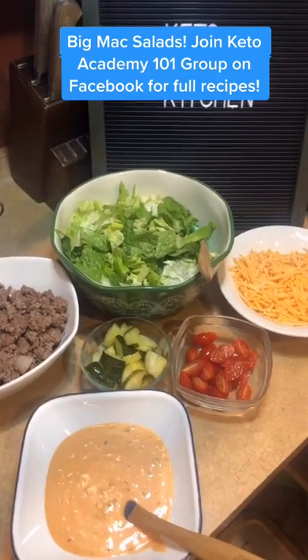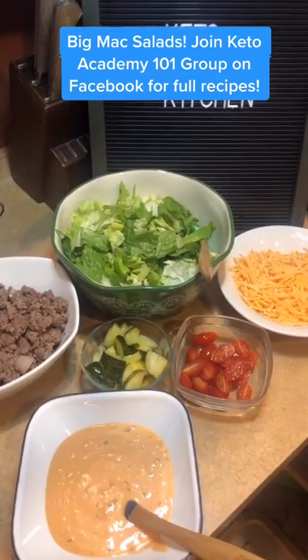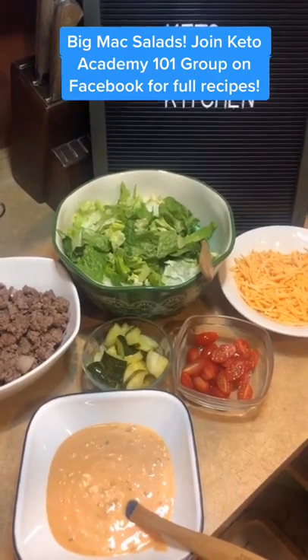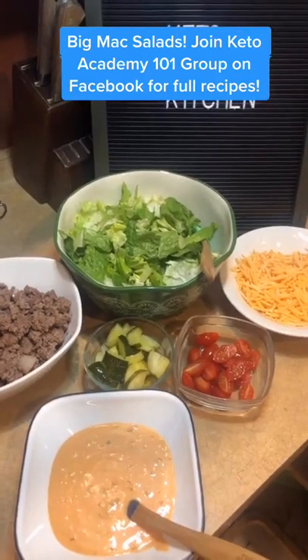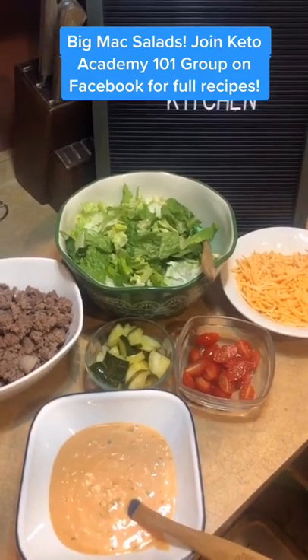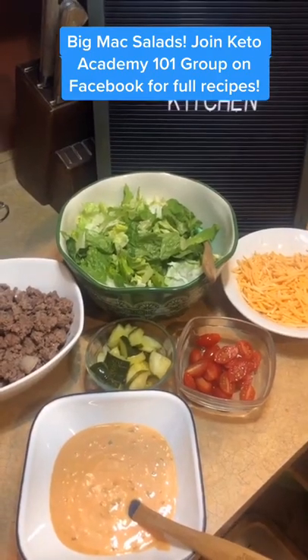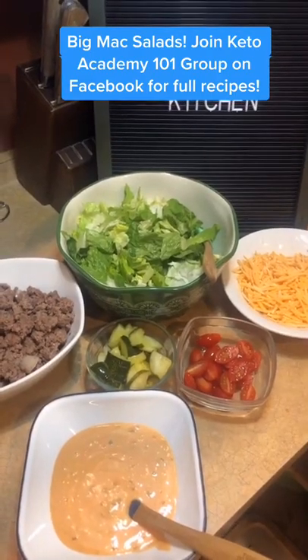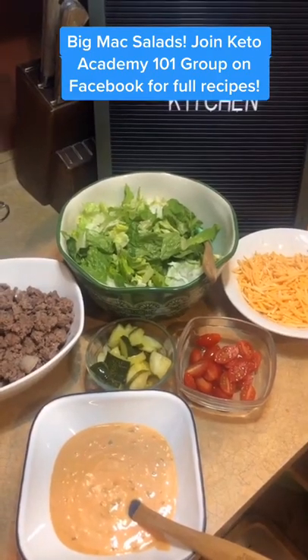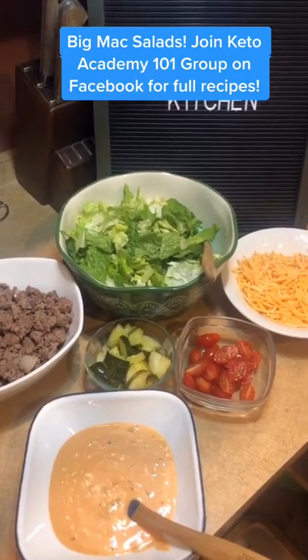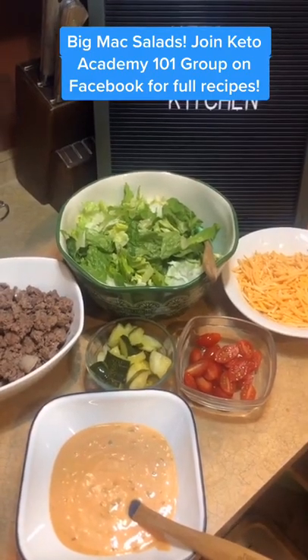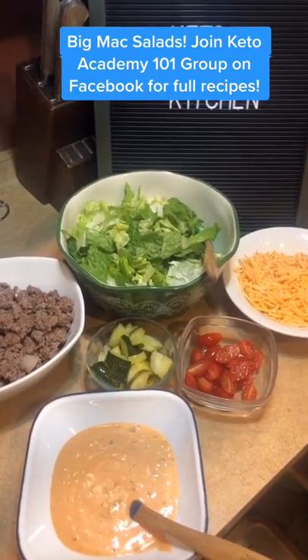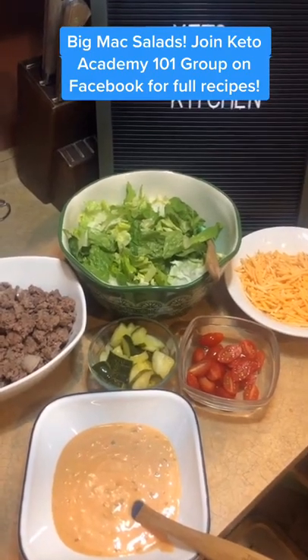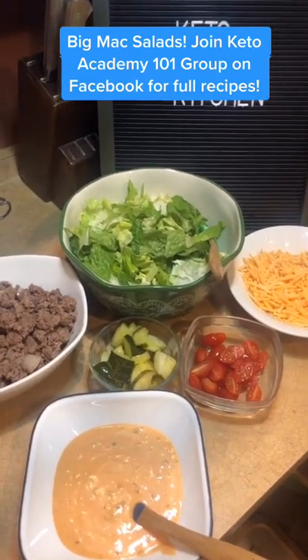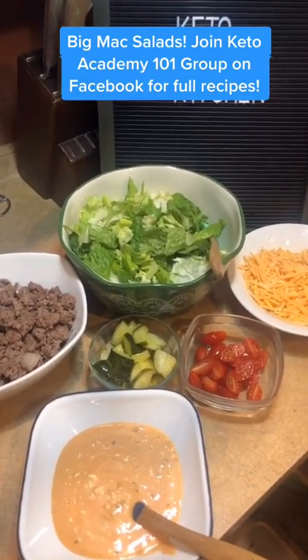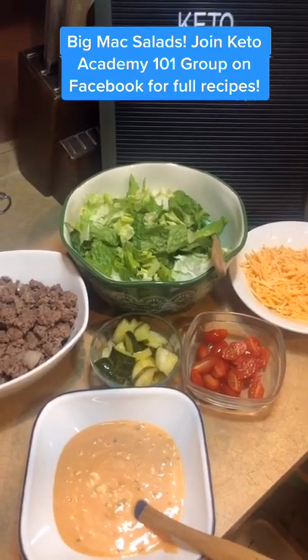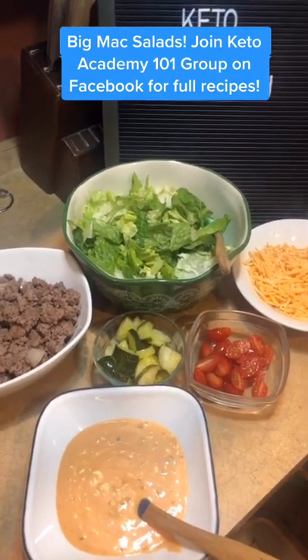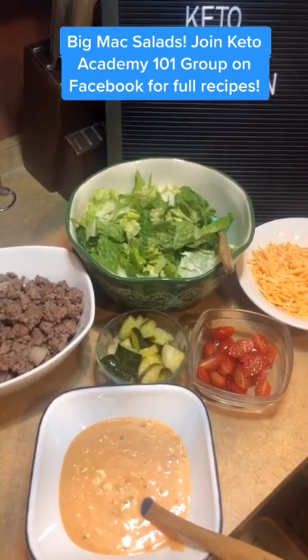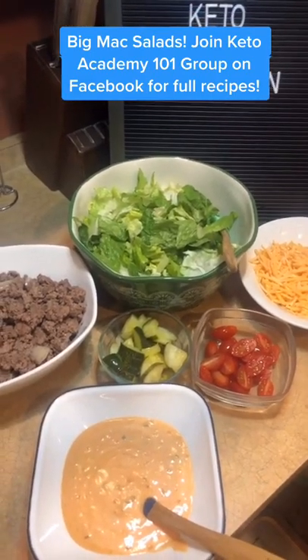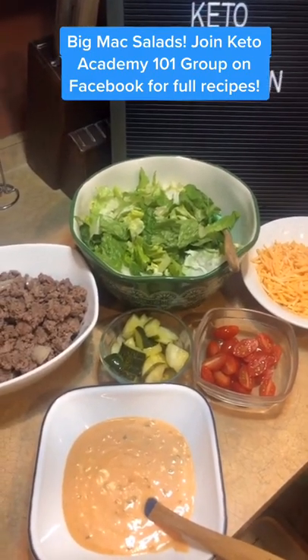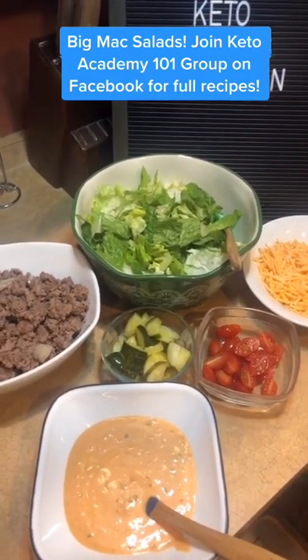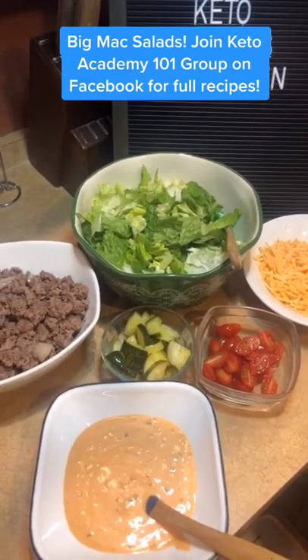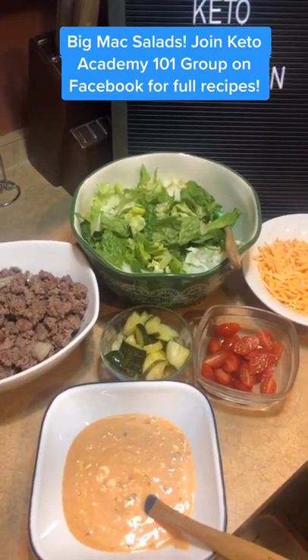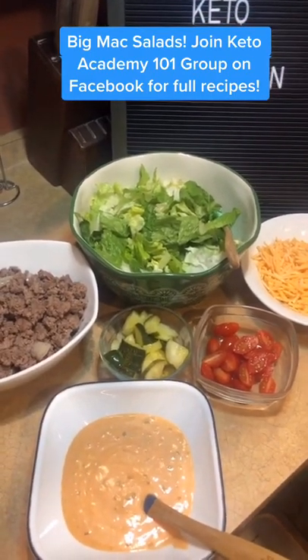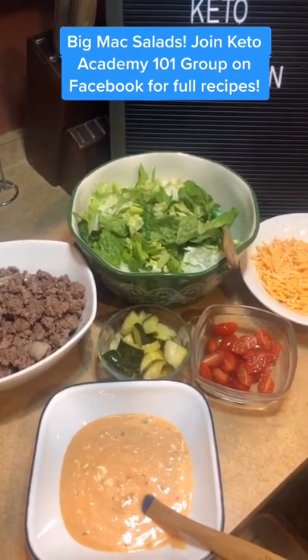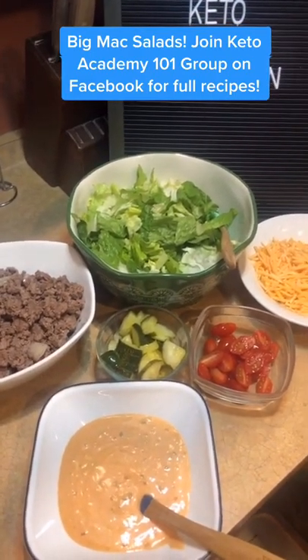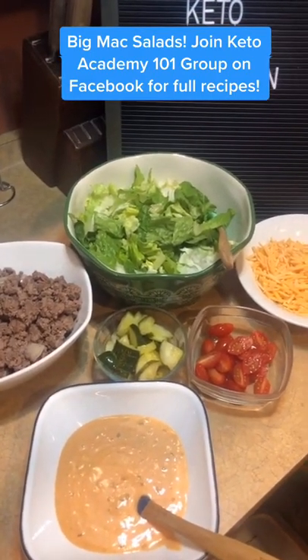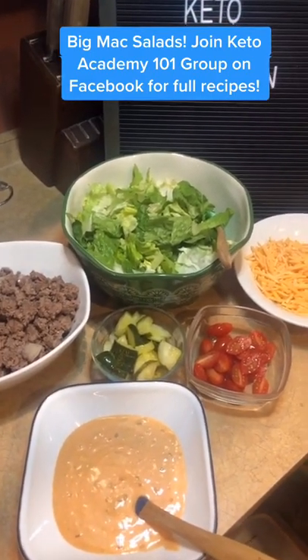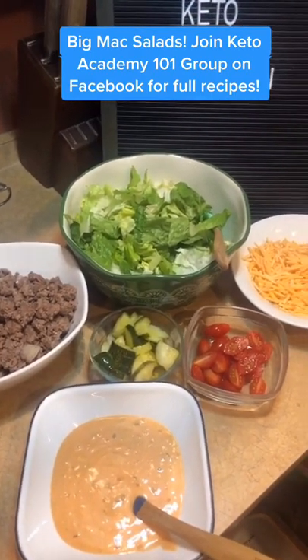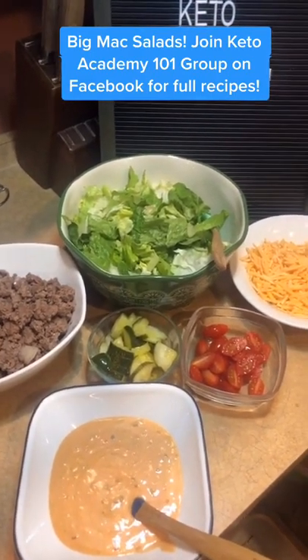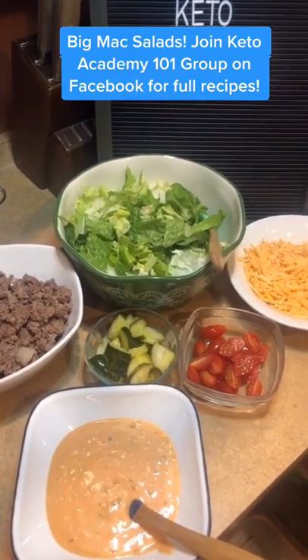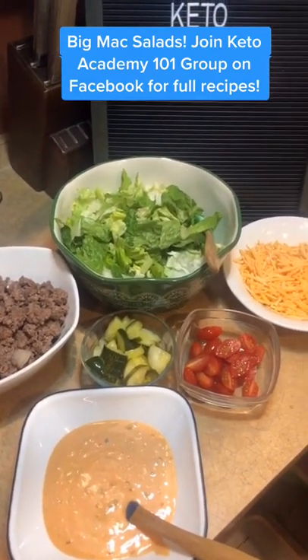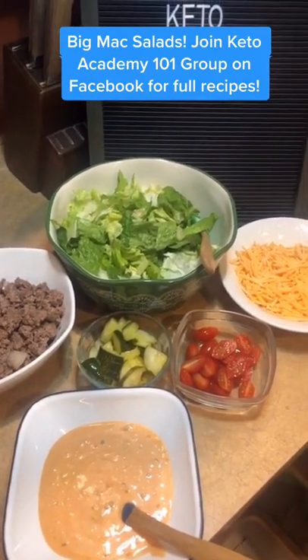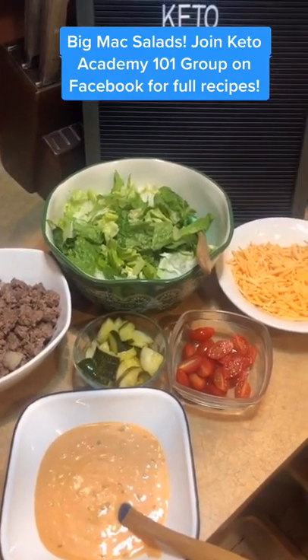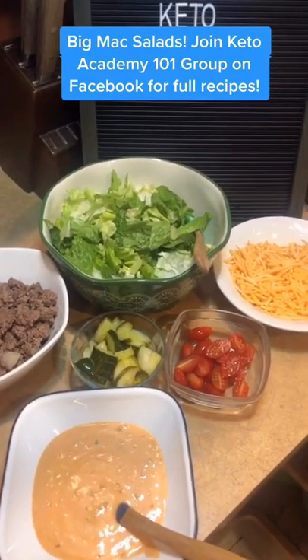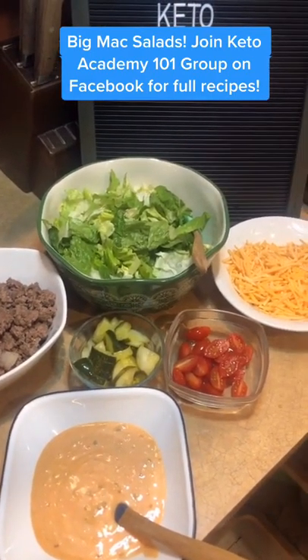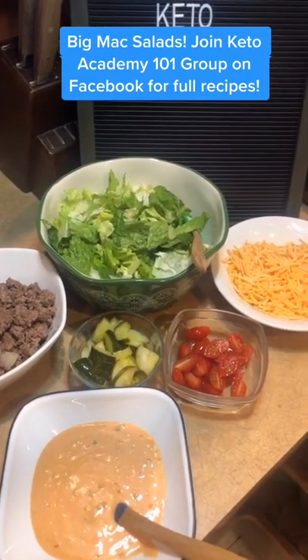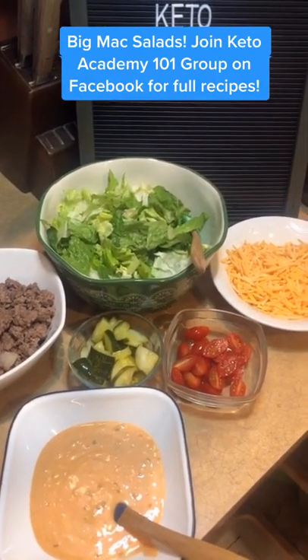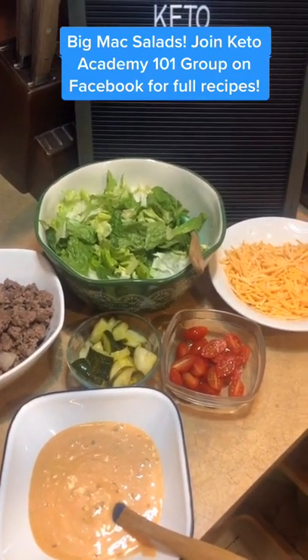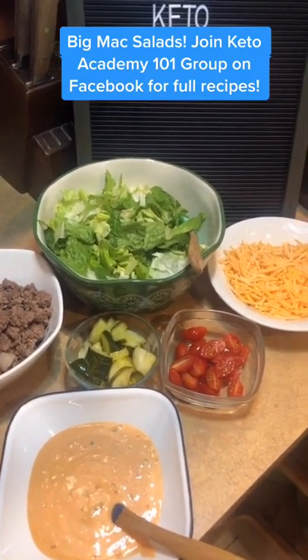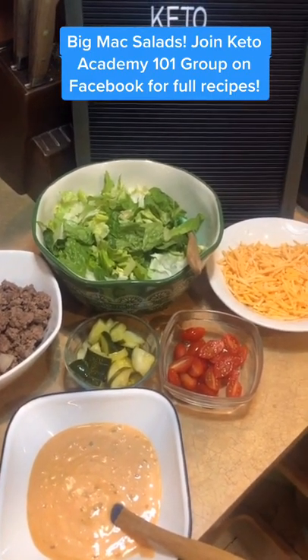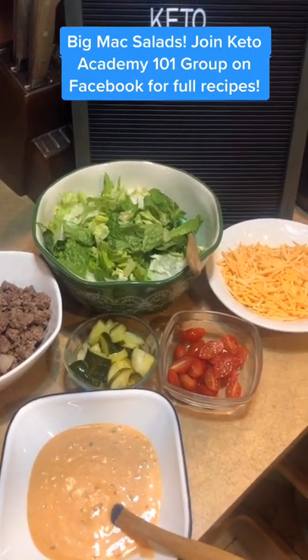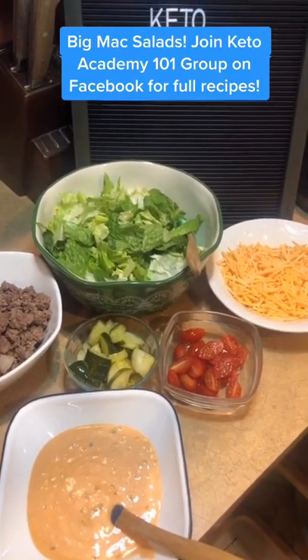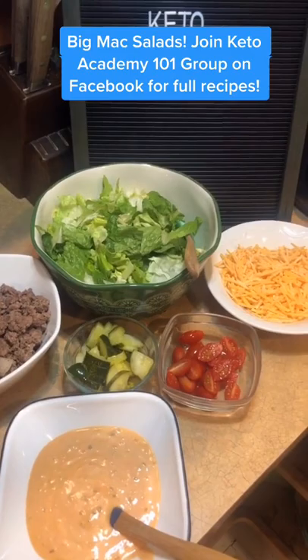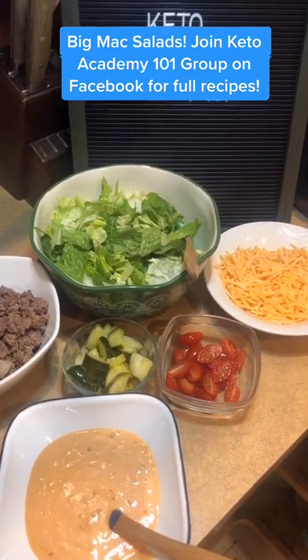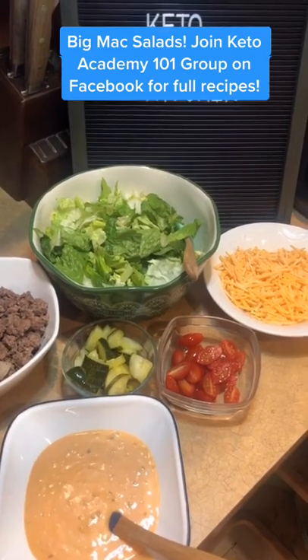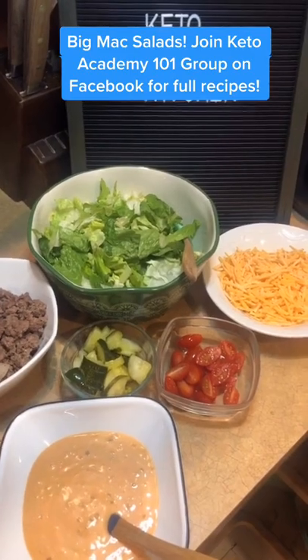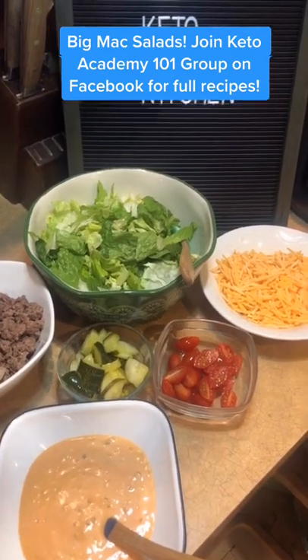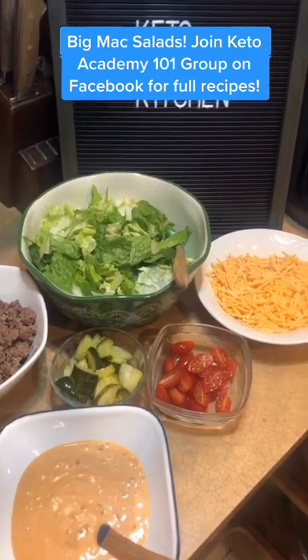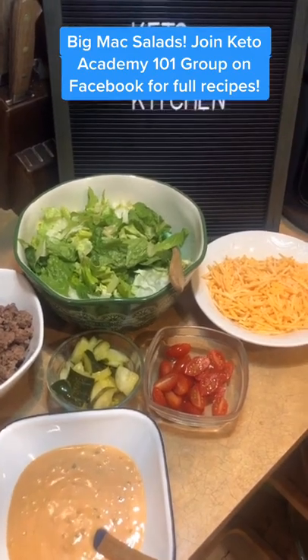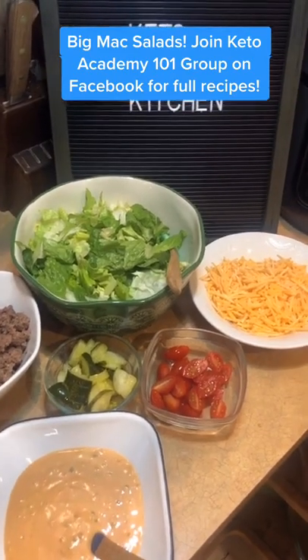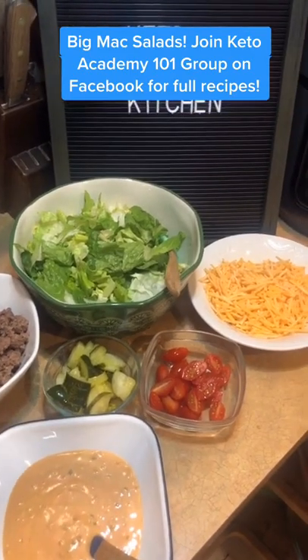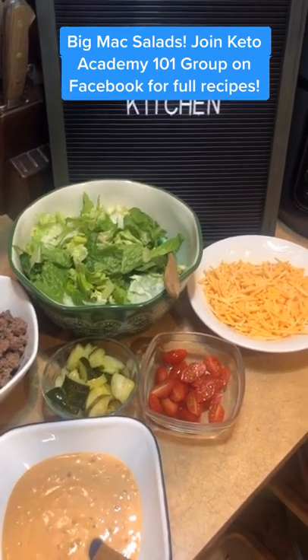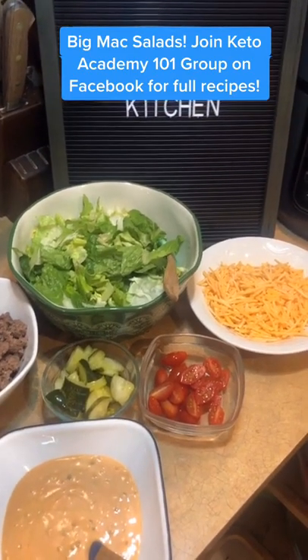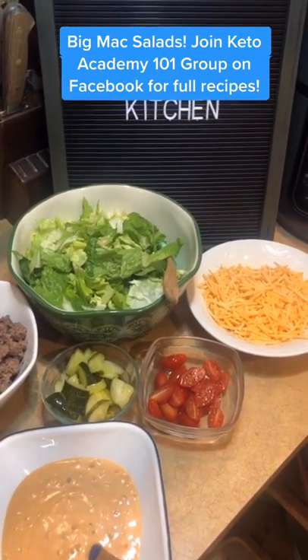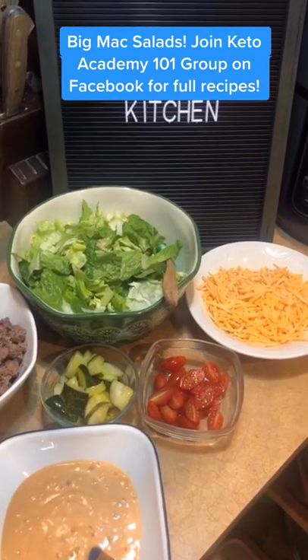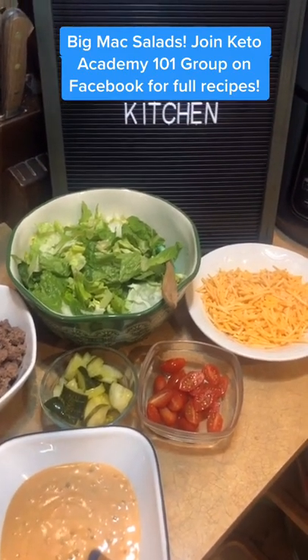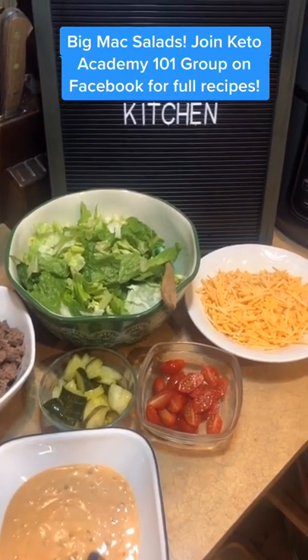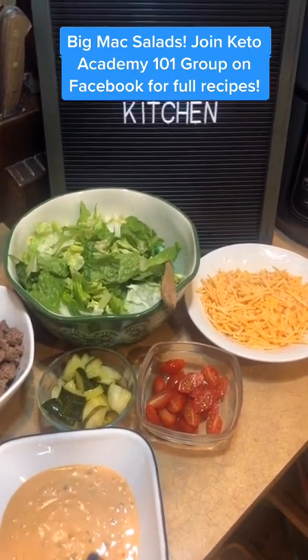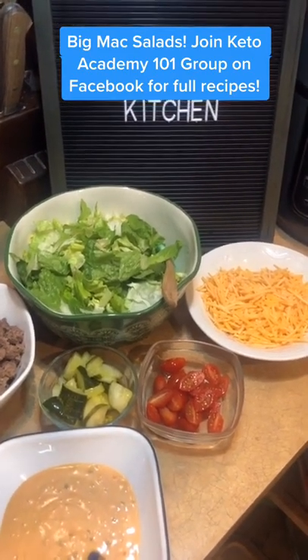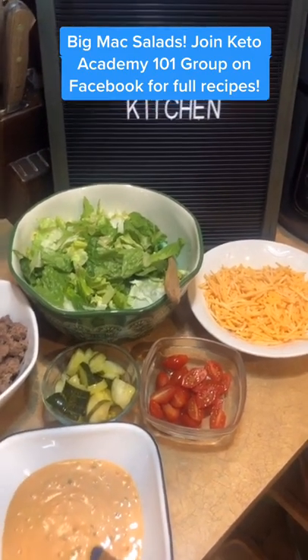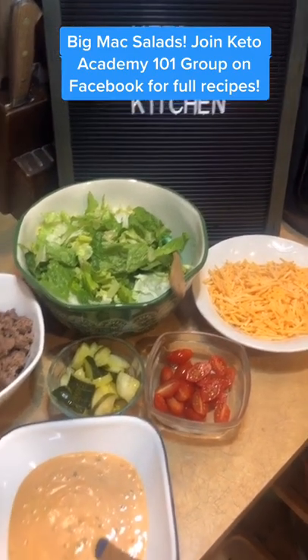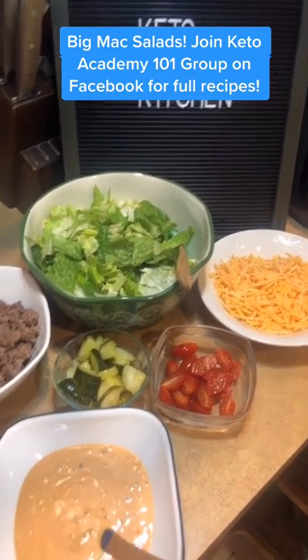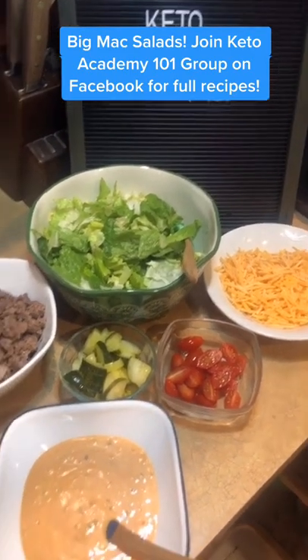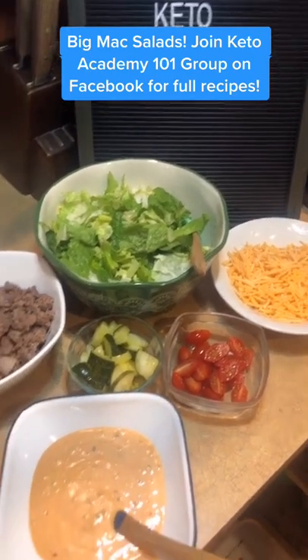It's Alyssa Keto Mama coming at you out of the Keto Kitchen. Who loves Big Macs? We do. We are making some Big Mac salad. Stay tuned.